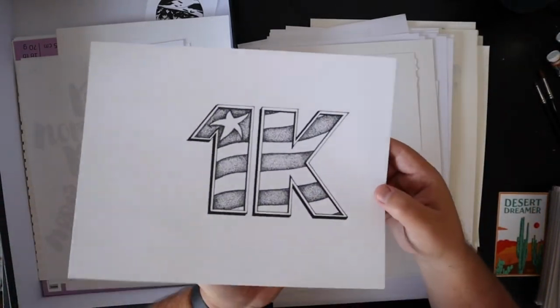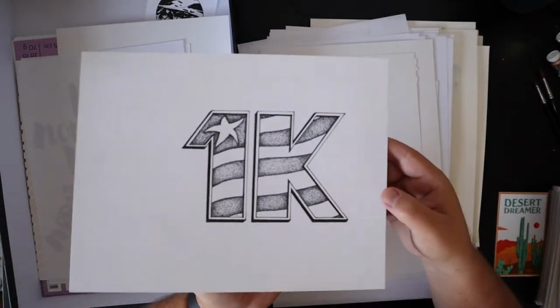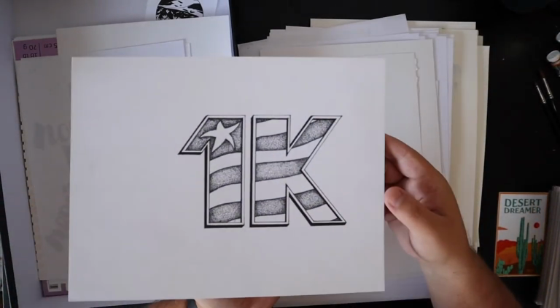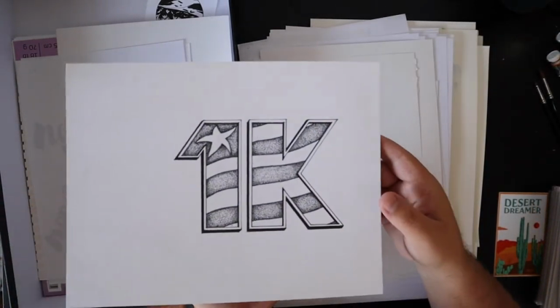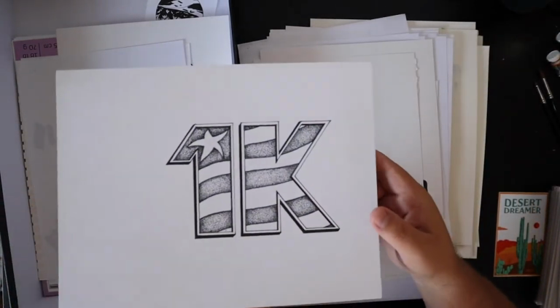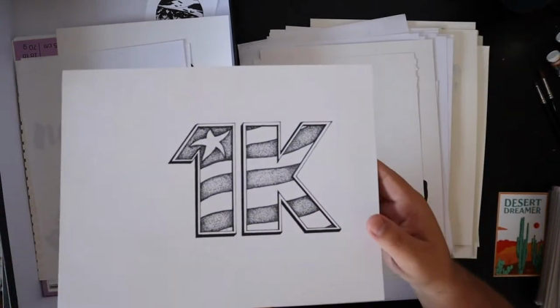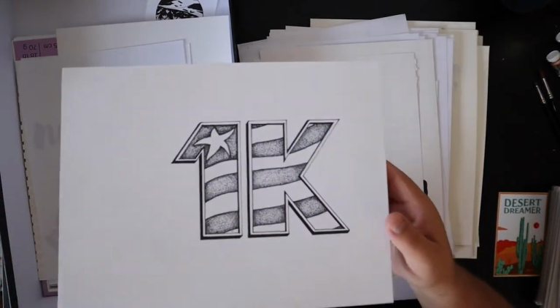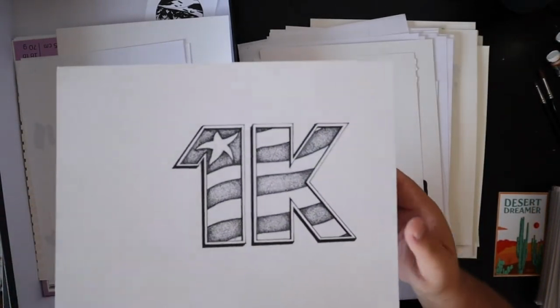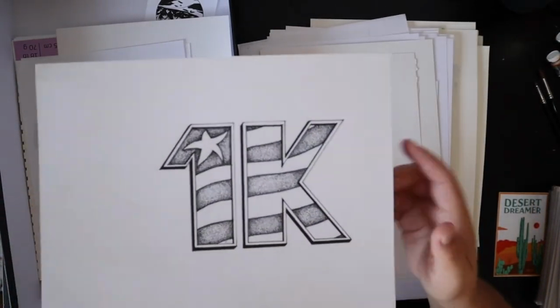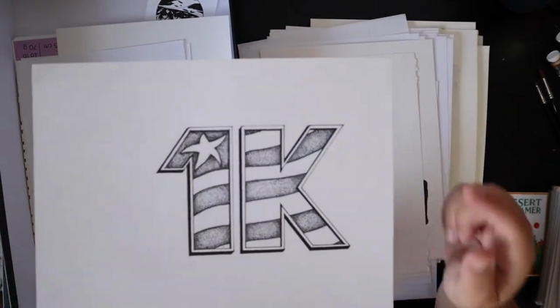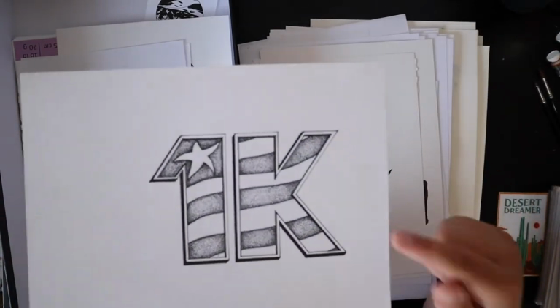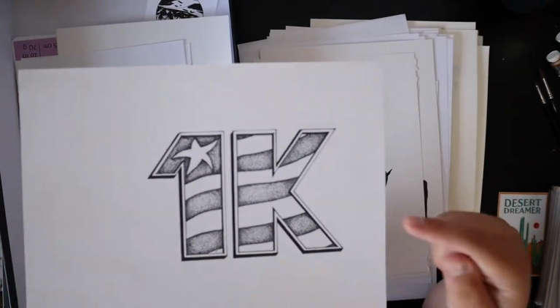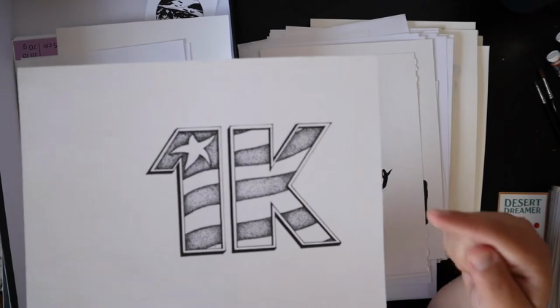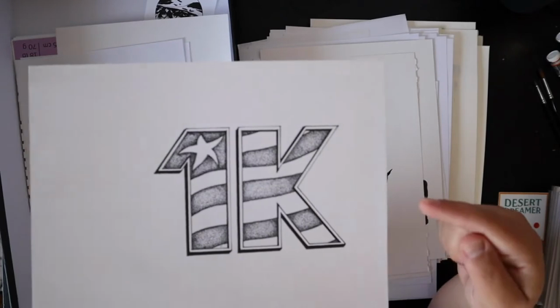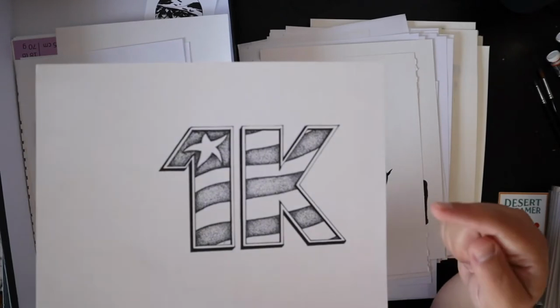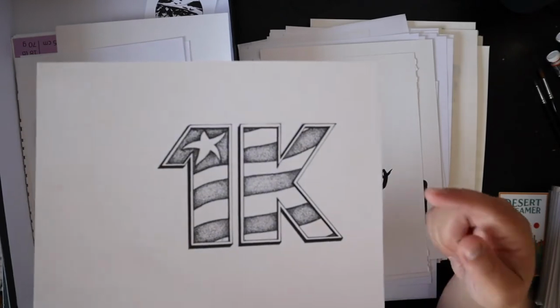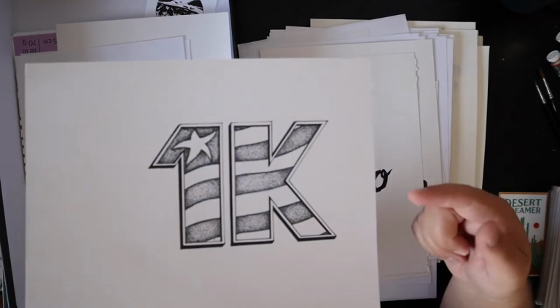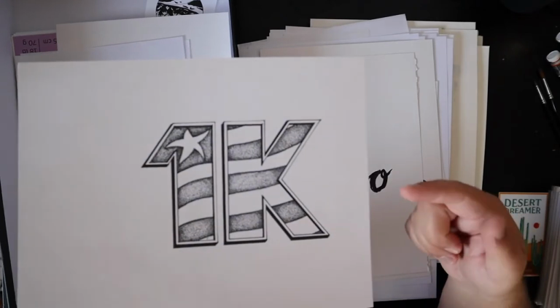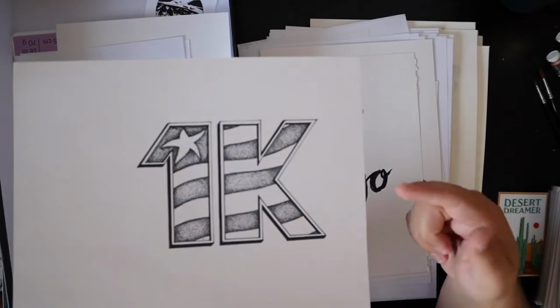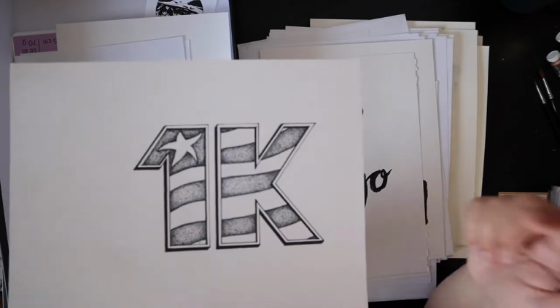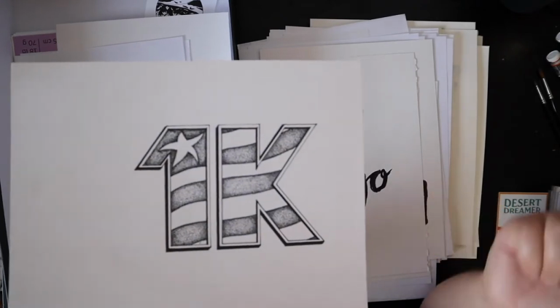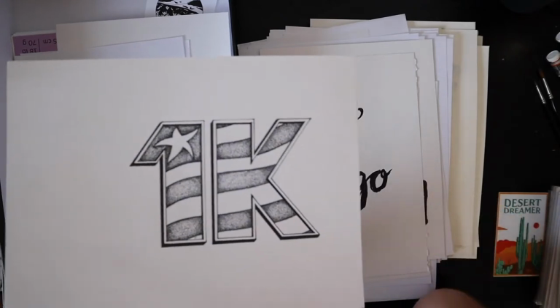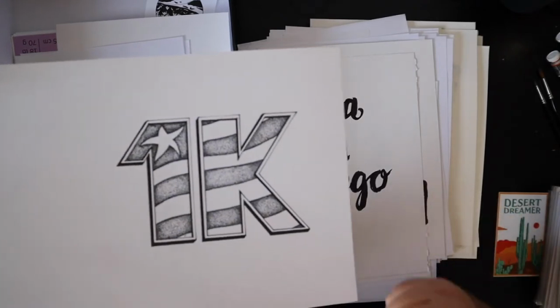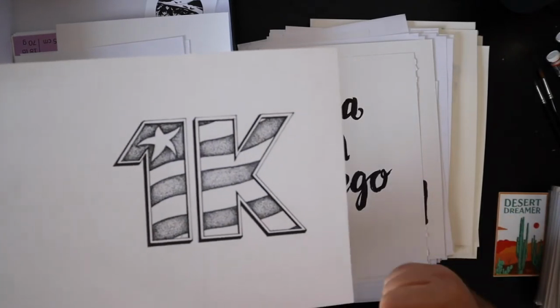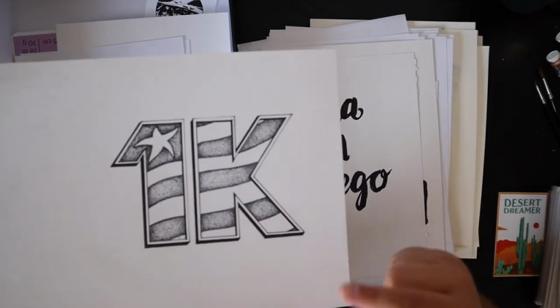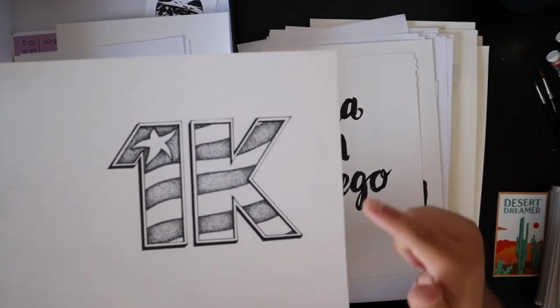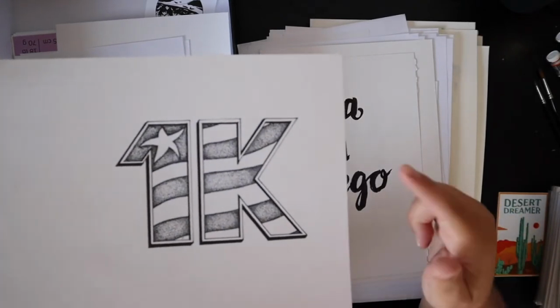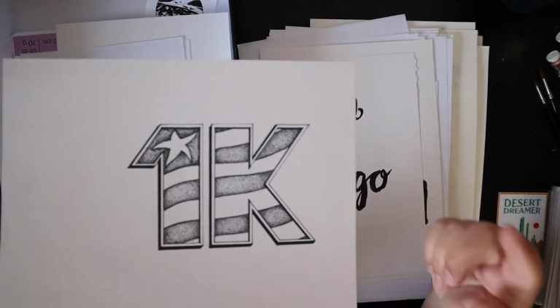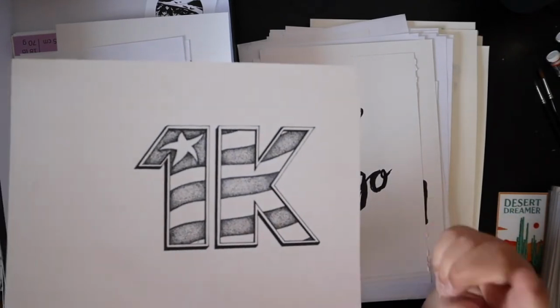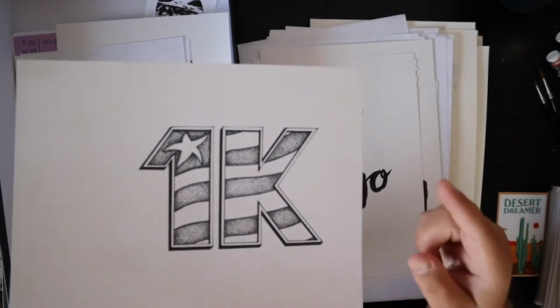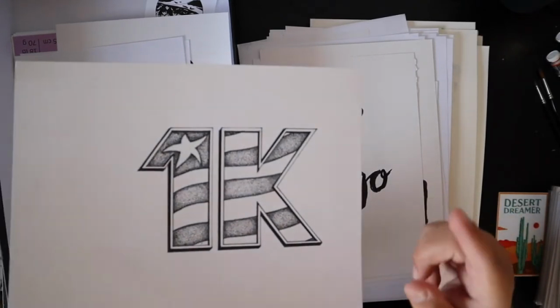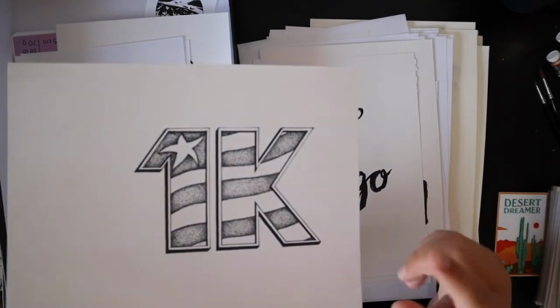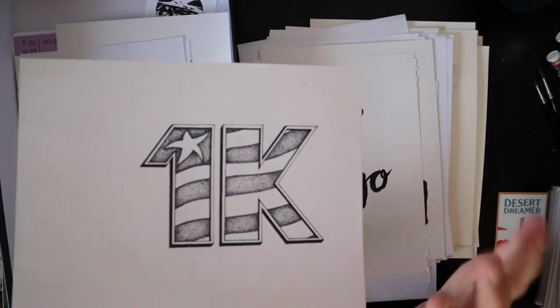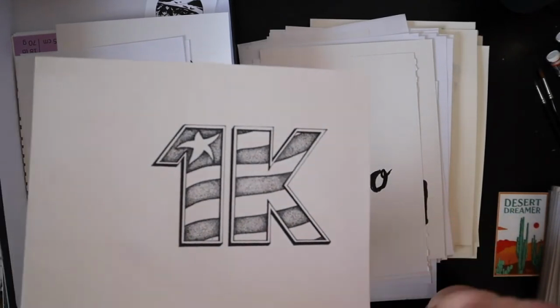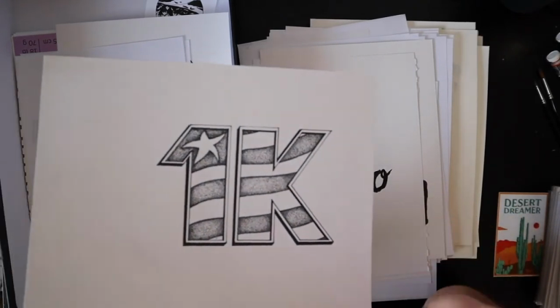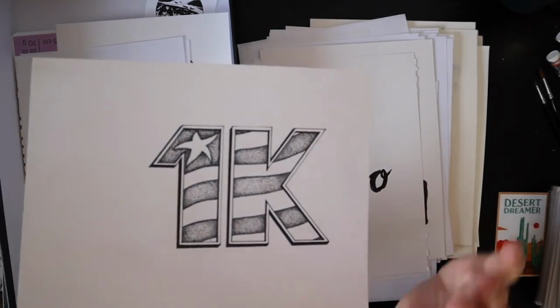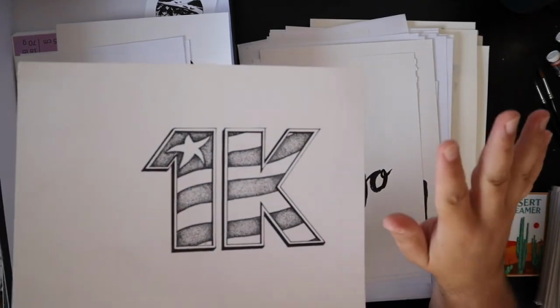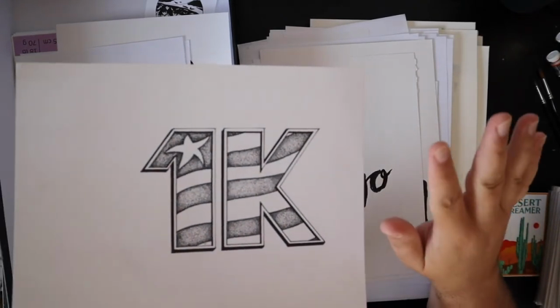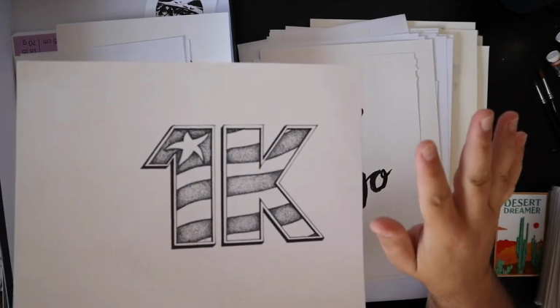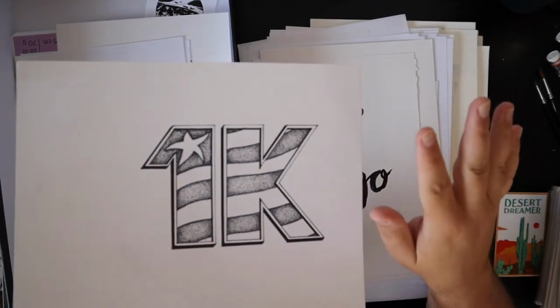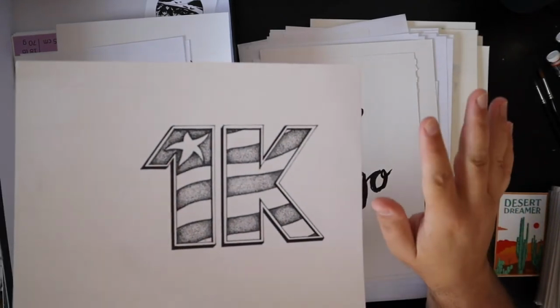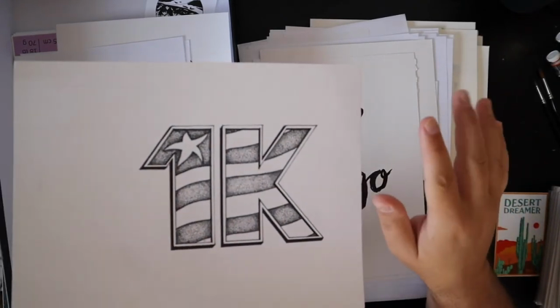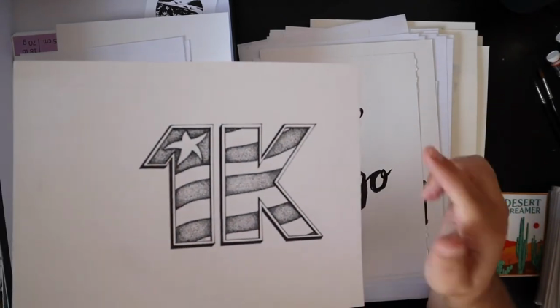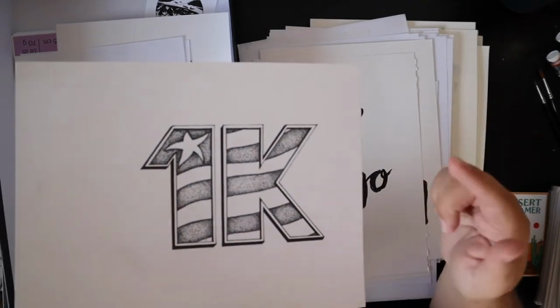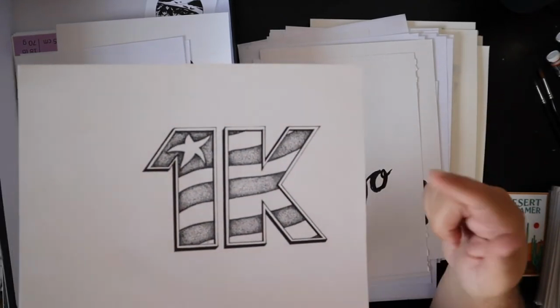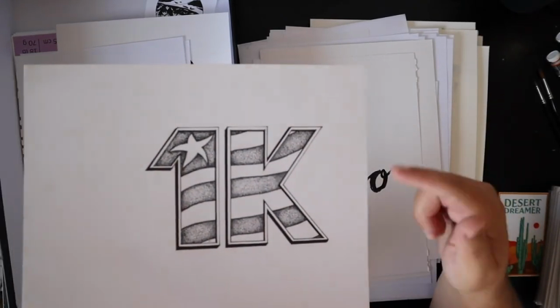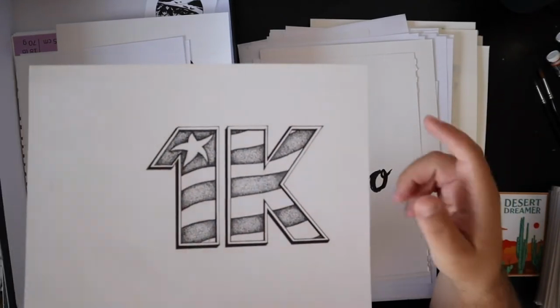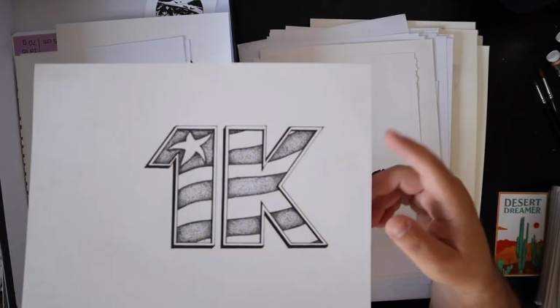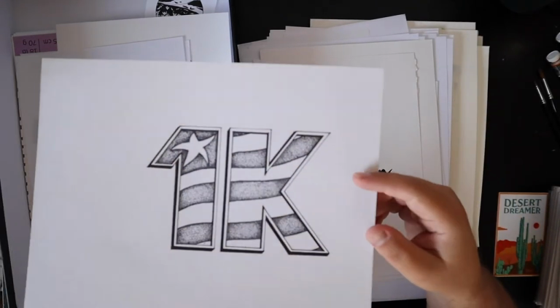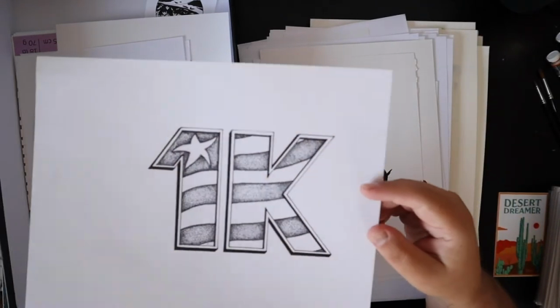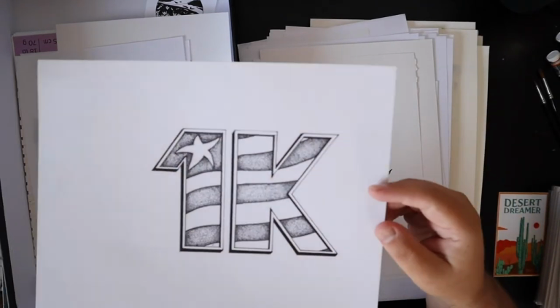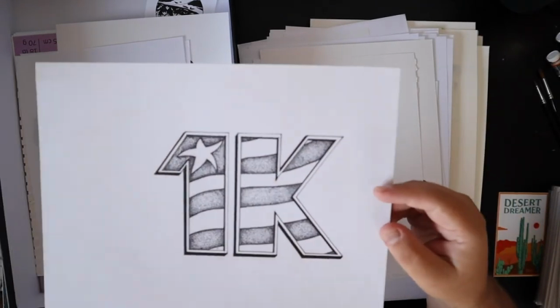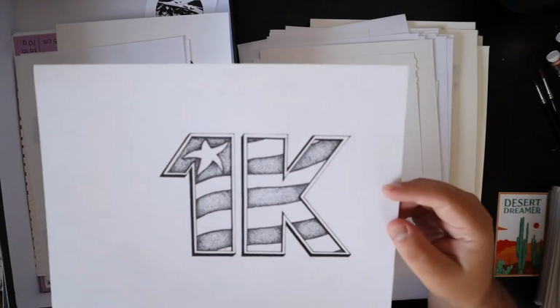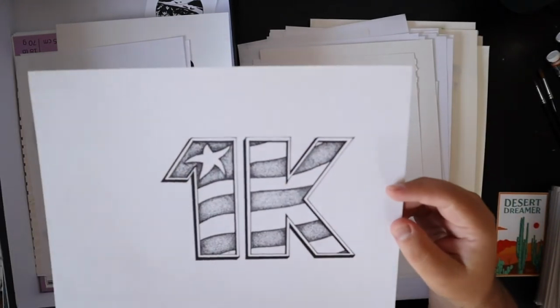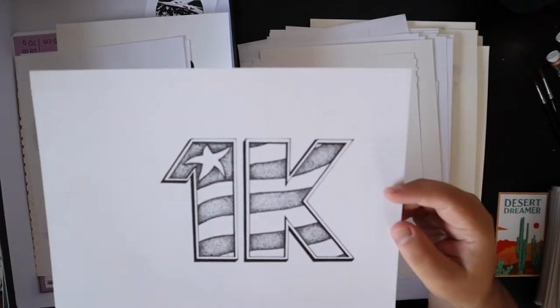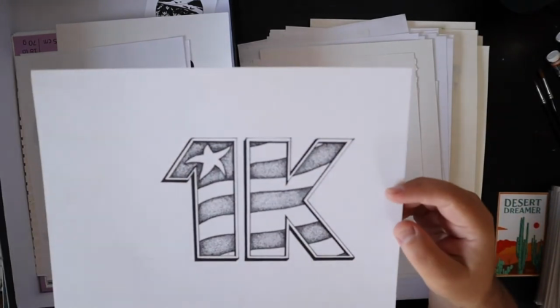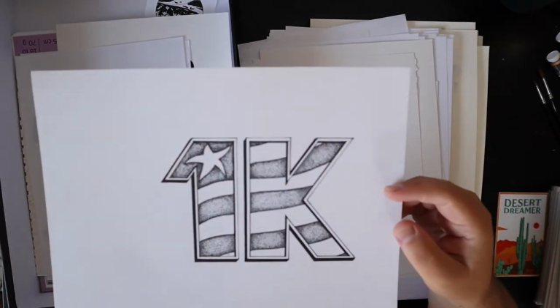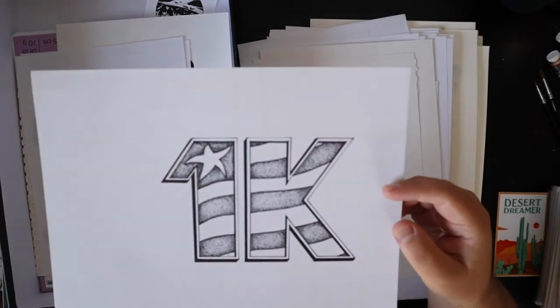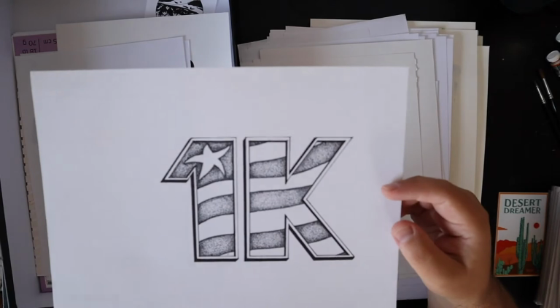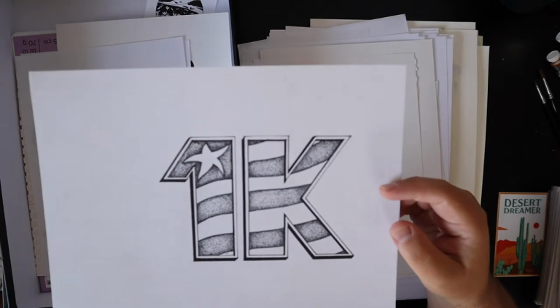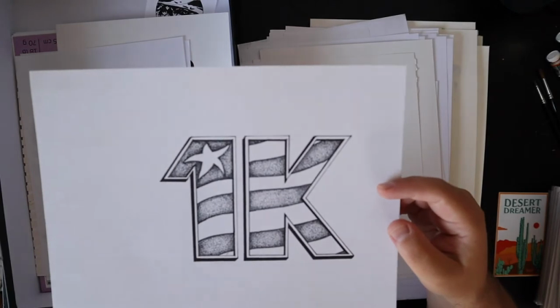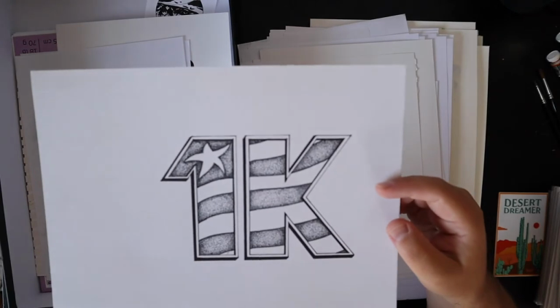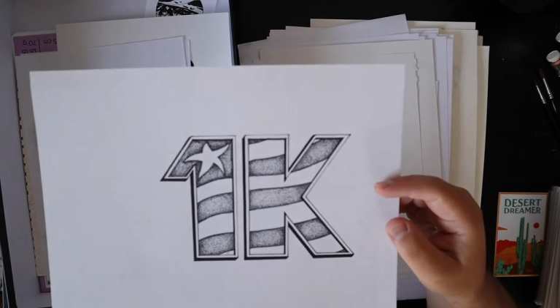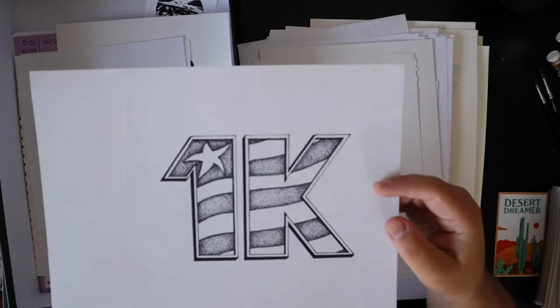This is what I did for my 1K — so on my last video I showed you what I did for 5K. This is what I did on my Instagram for 1K.